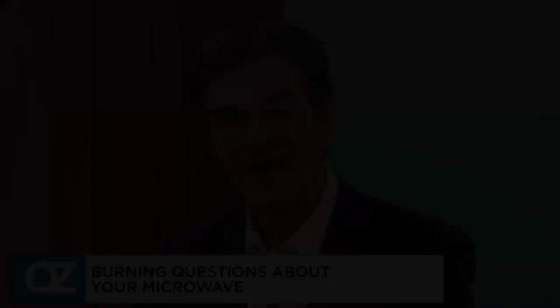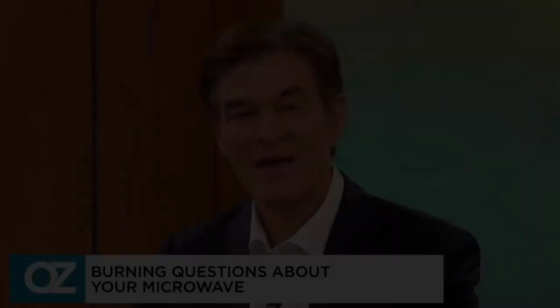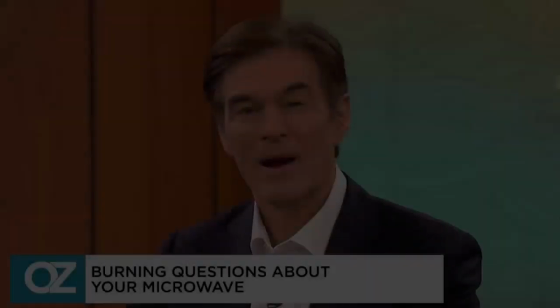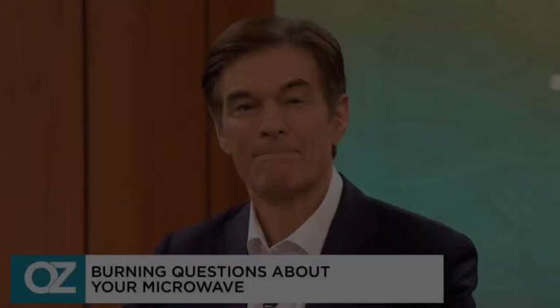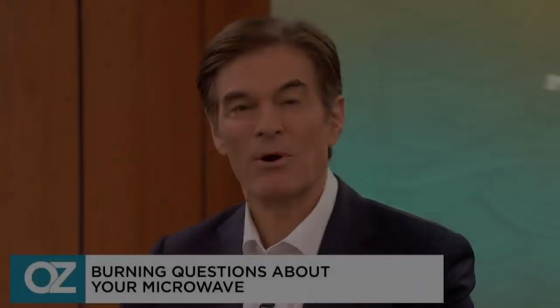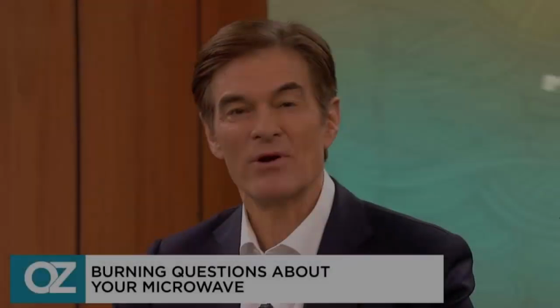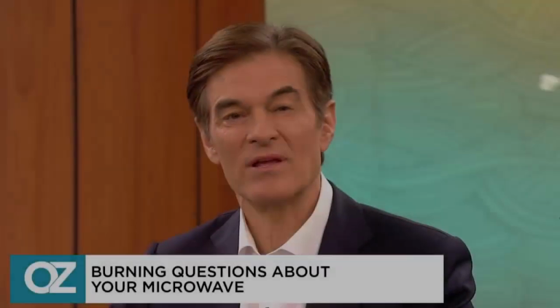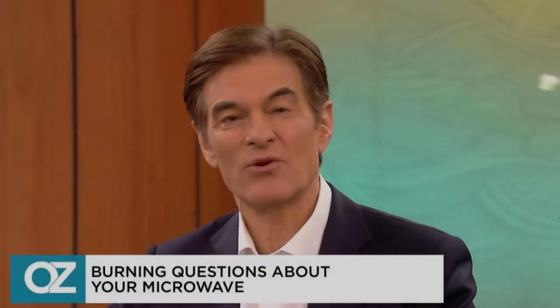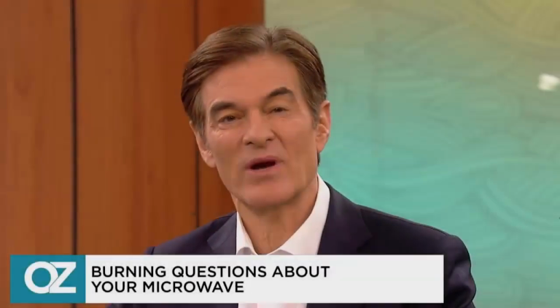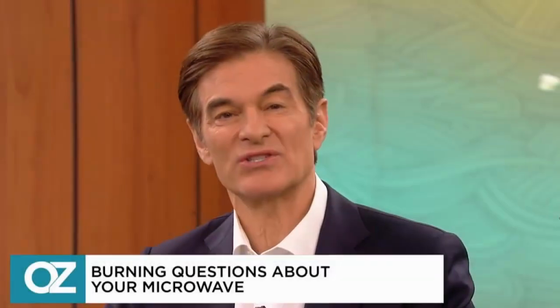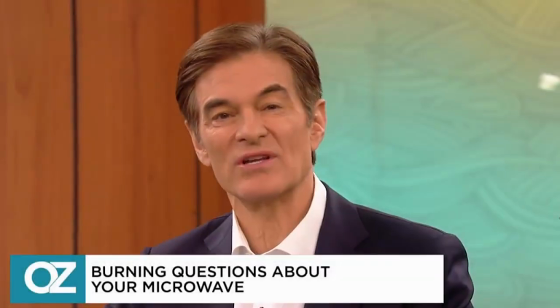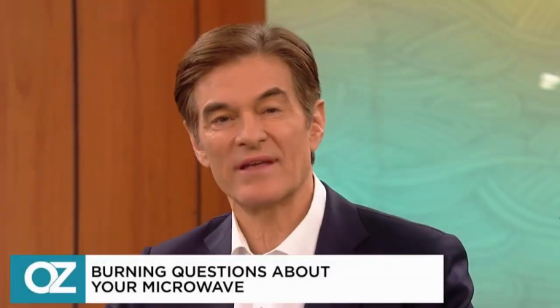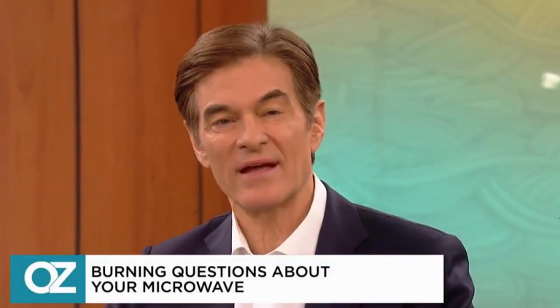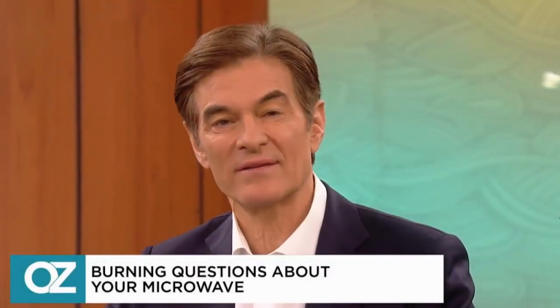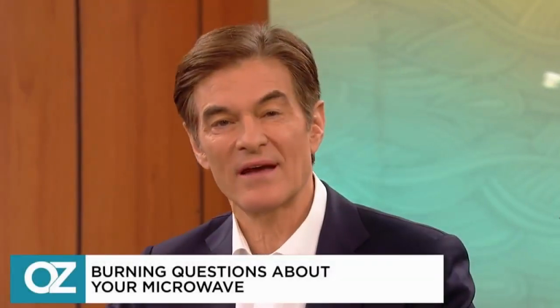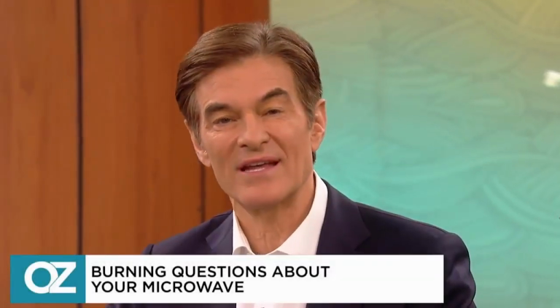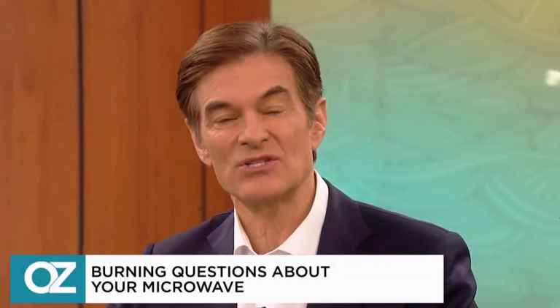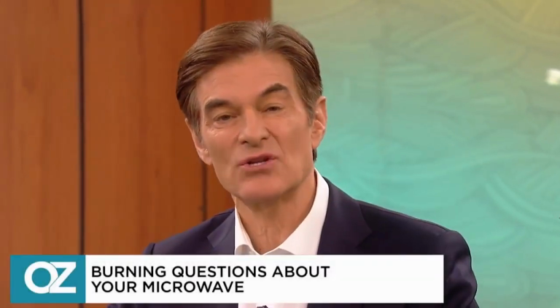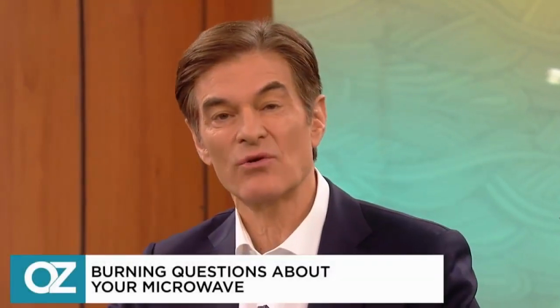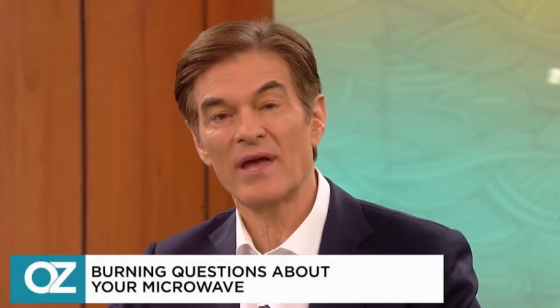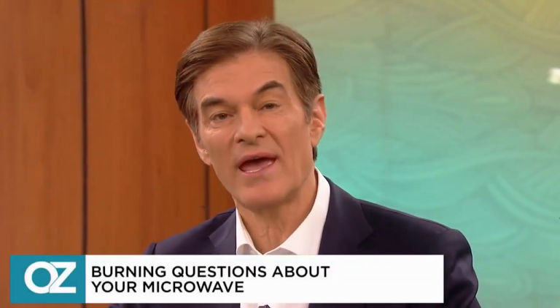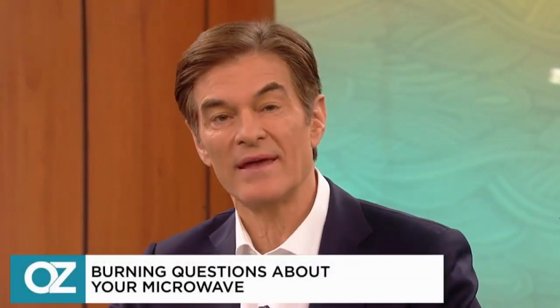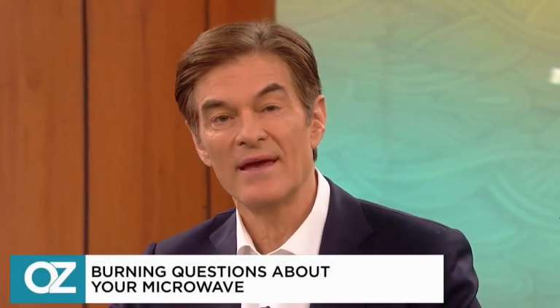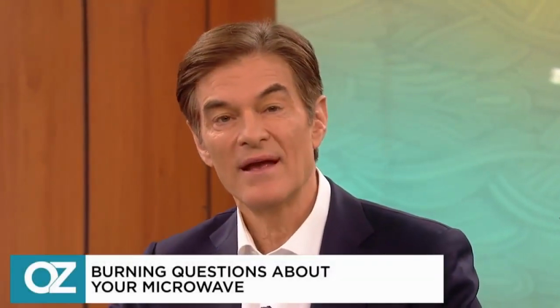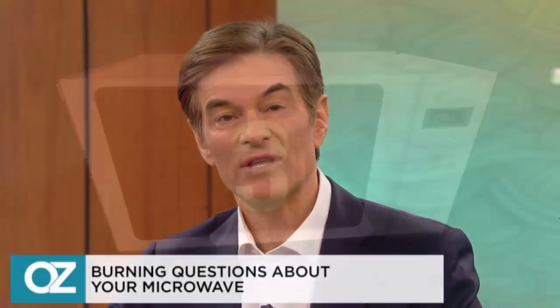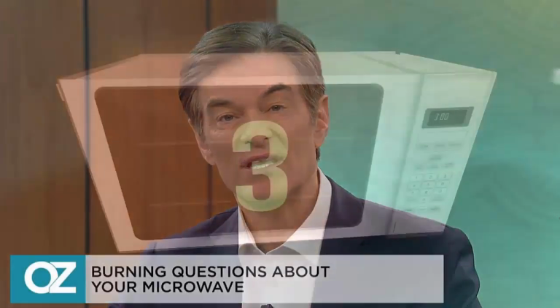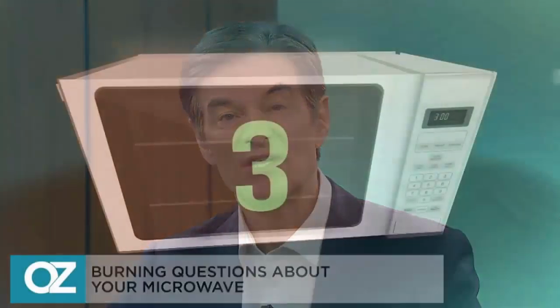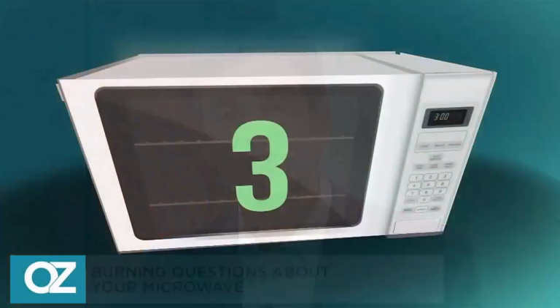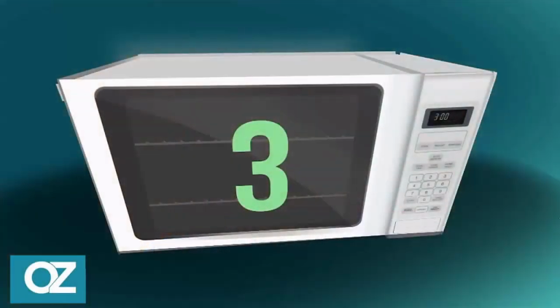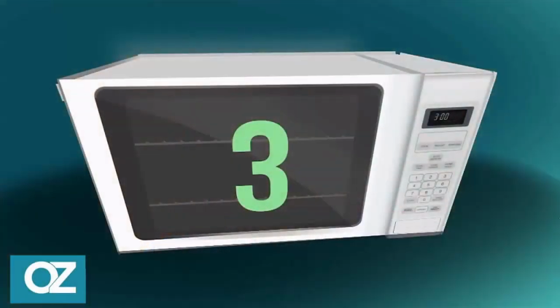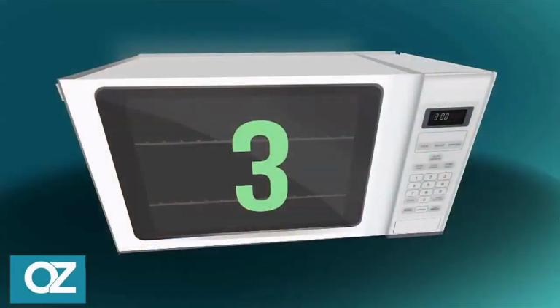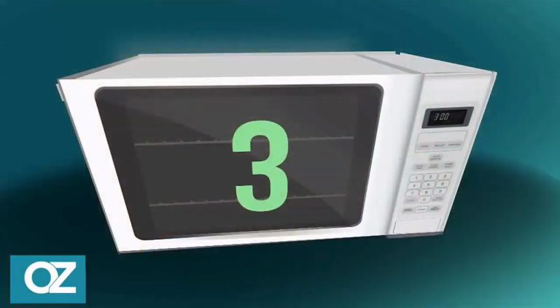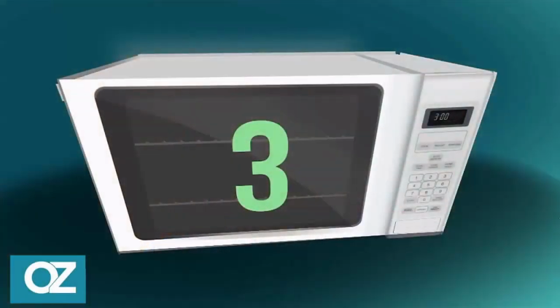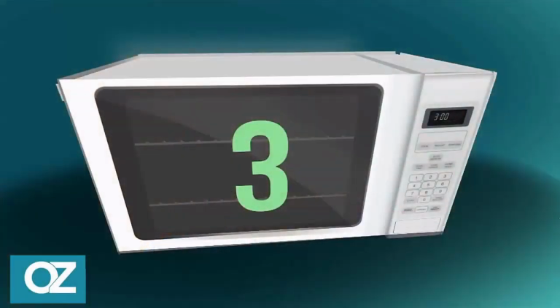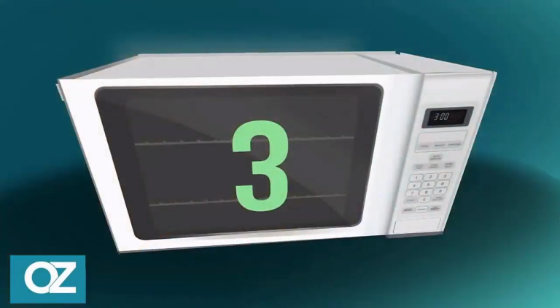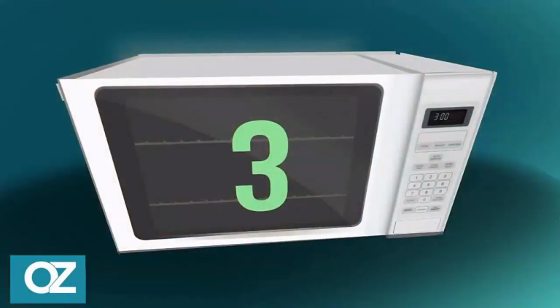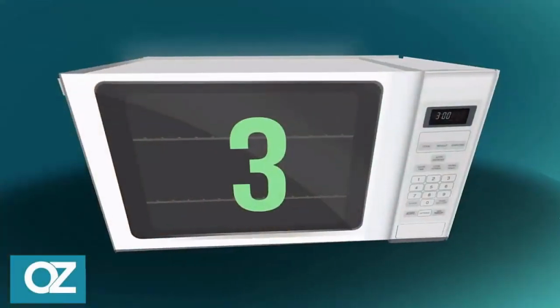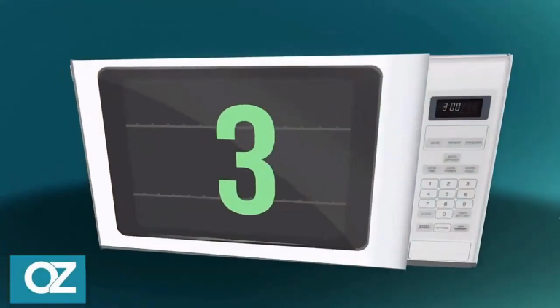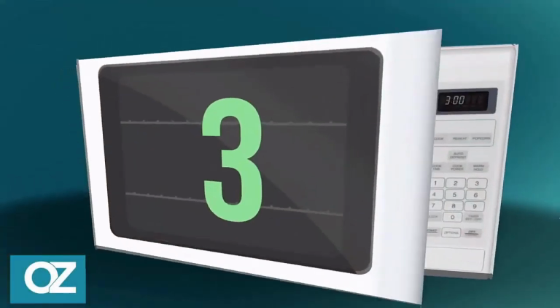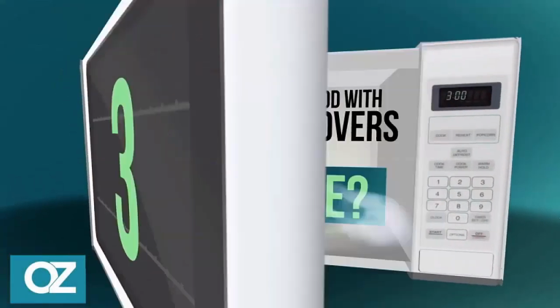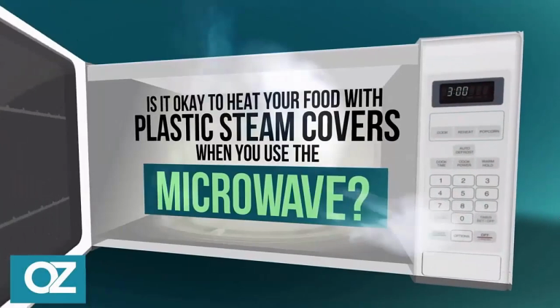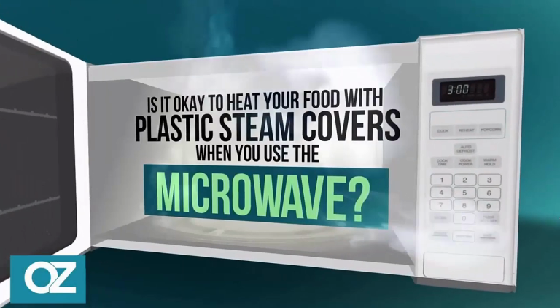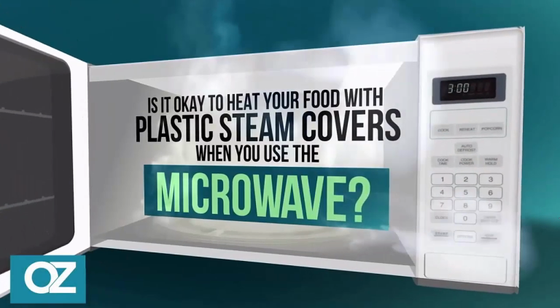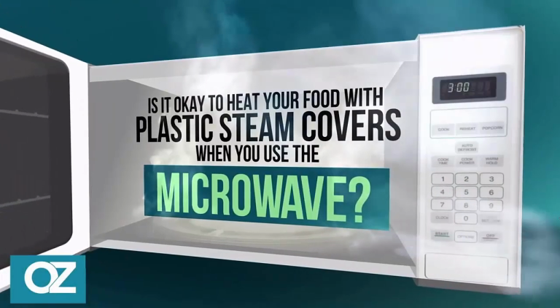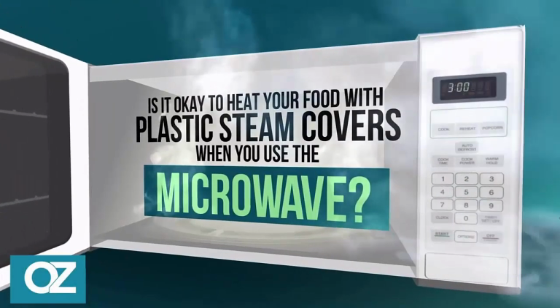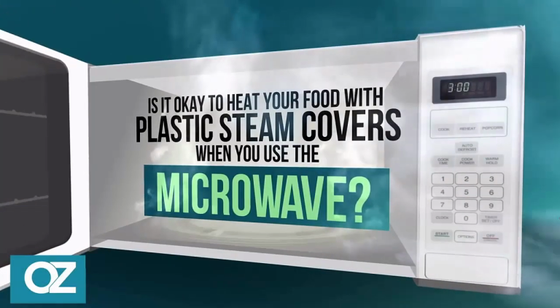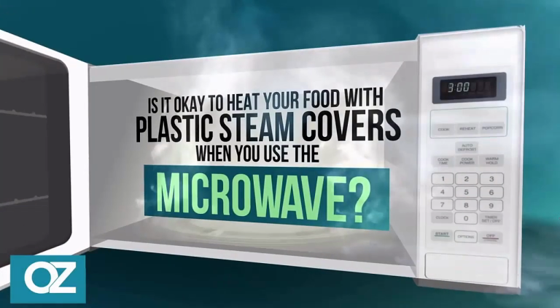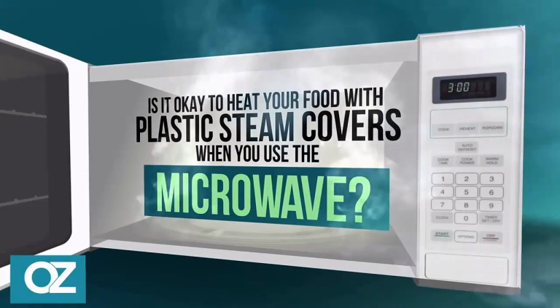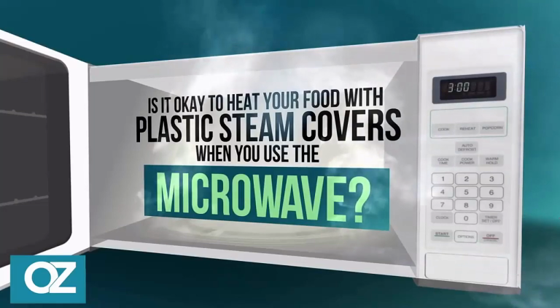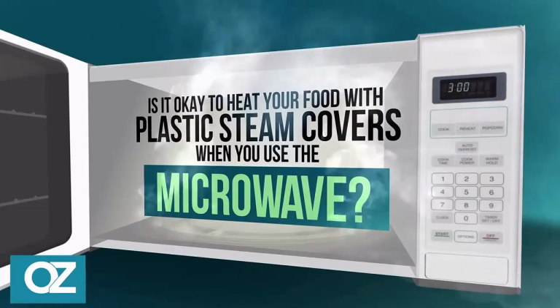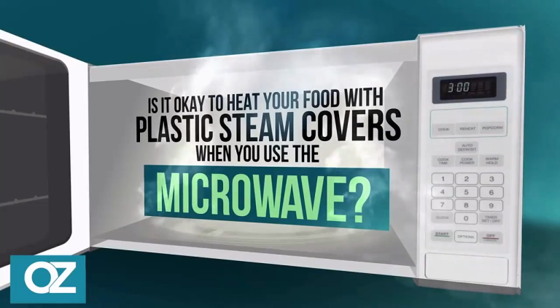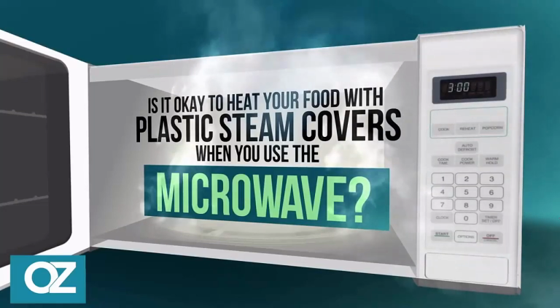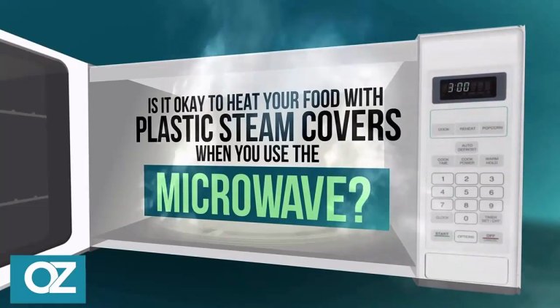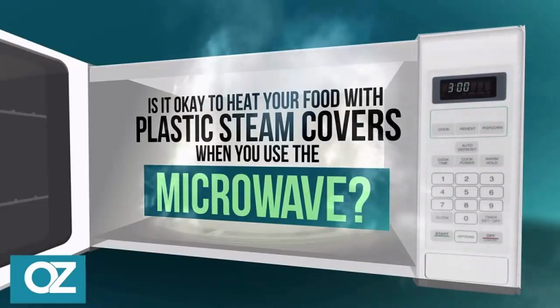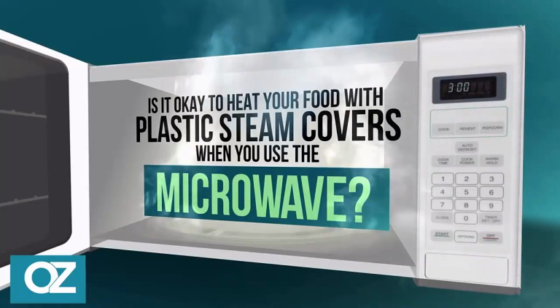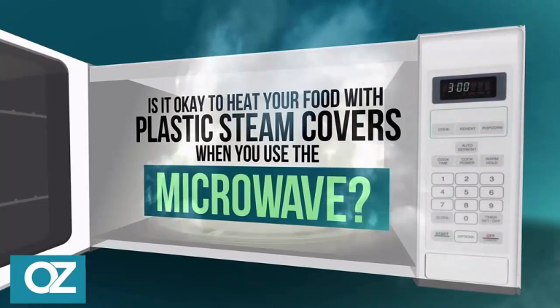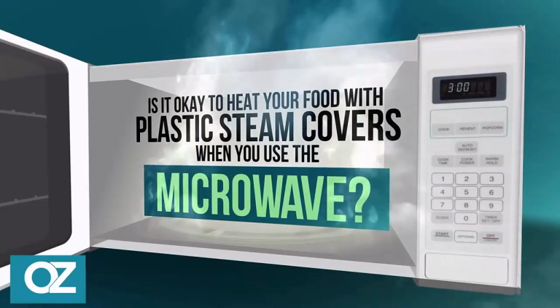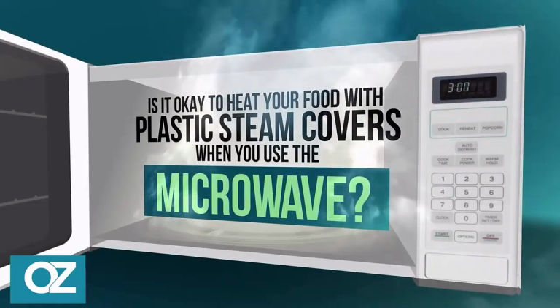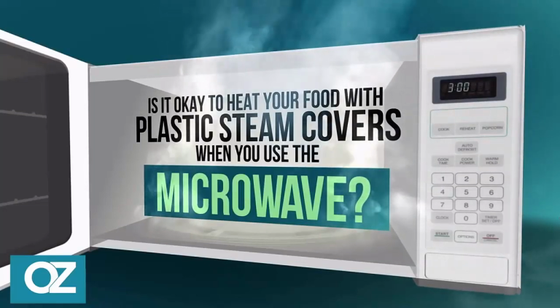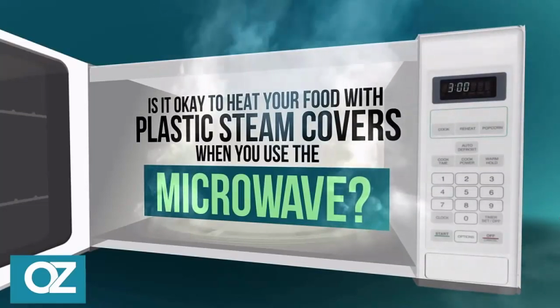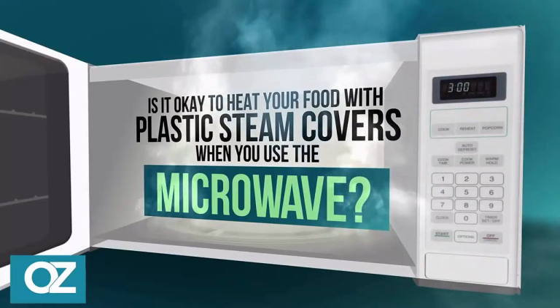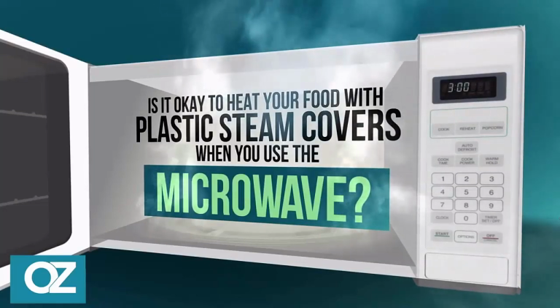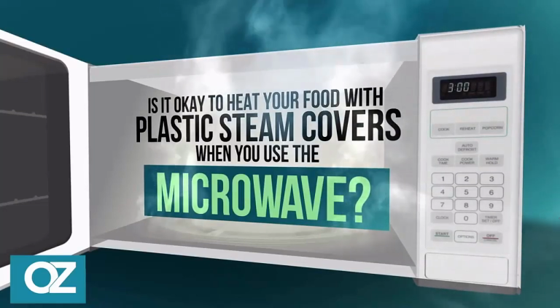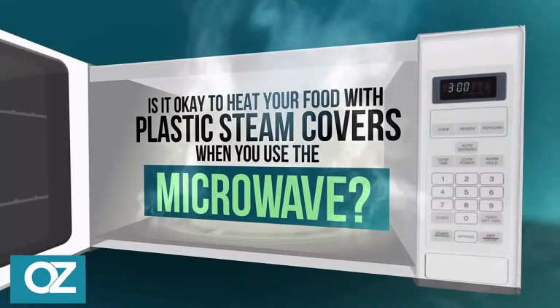In our burning questions countdown: is it okay to heat your food with plastic steam covers when you use the microwave?